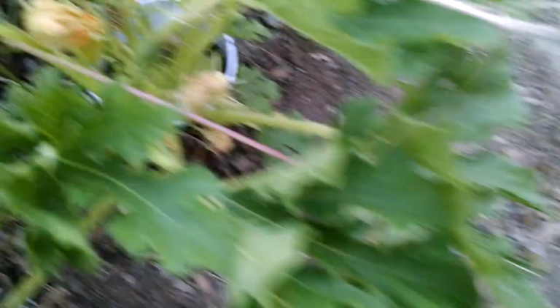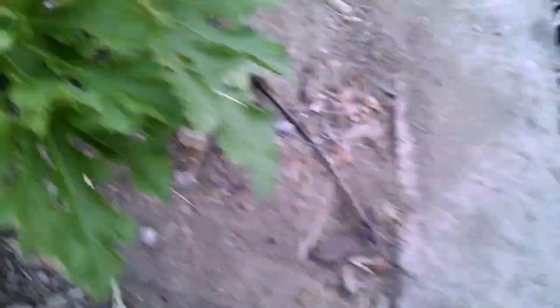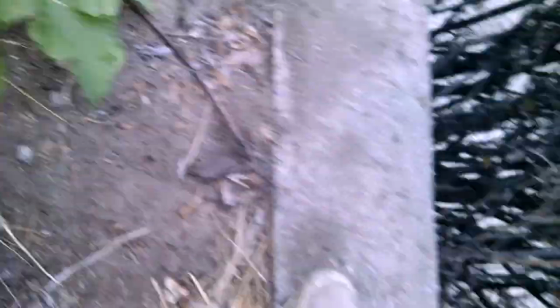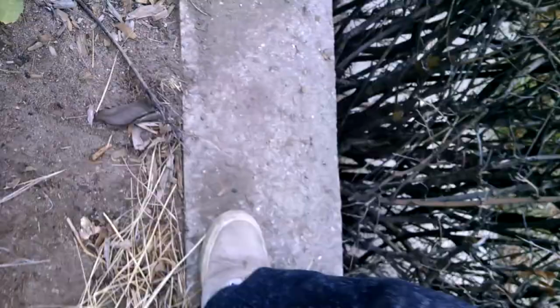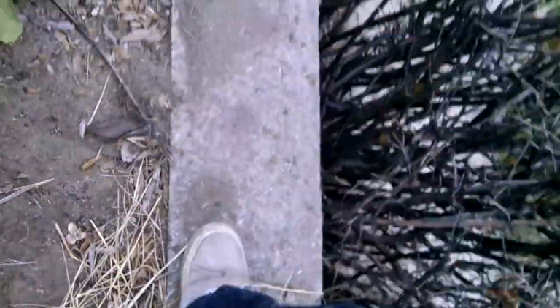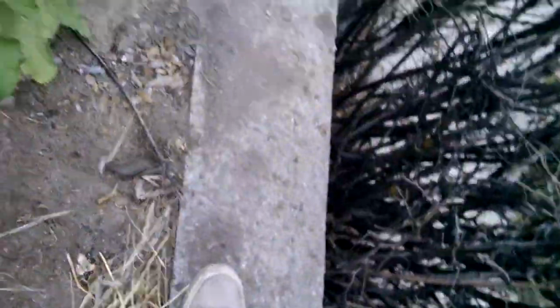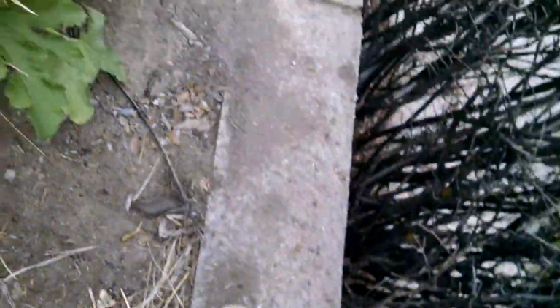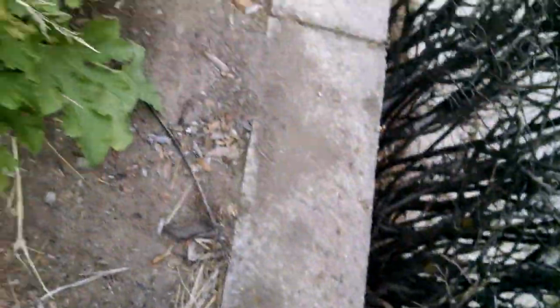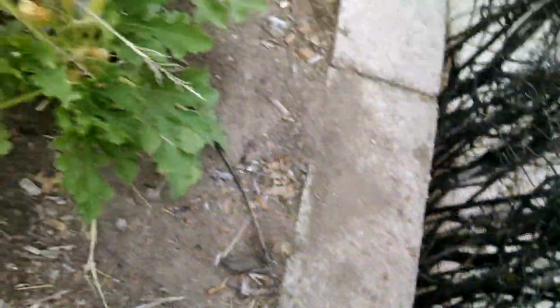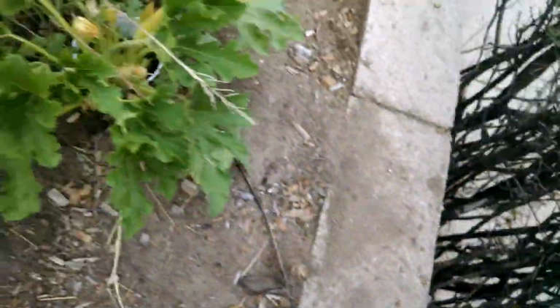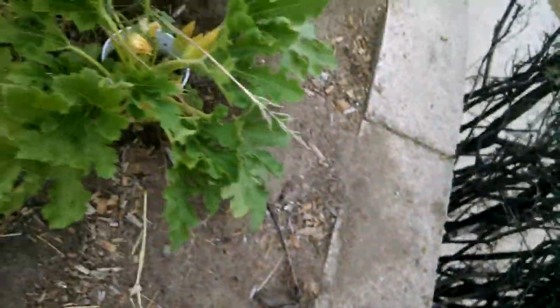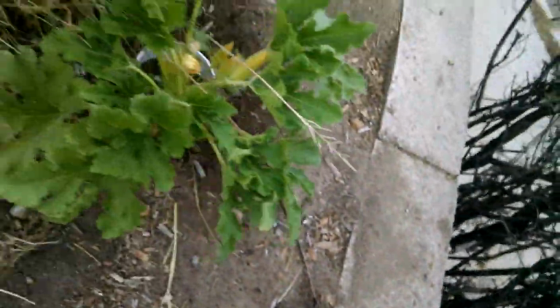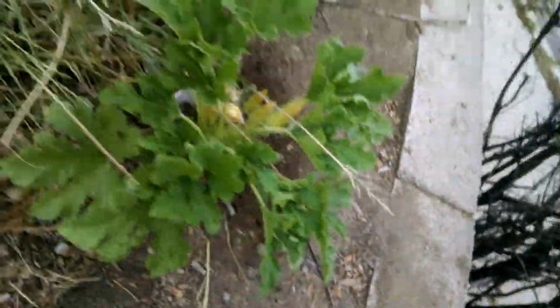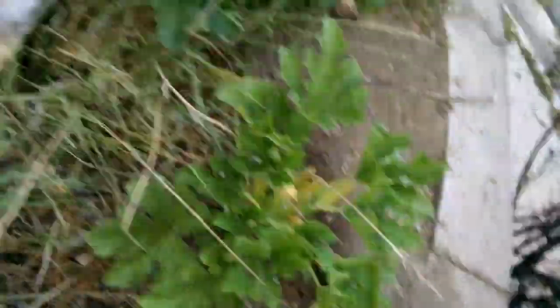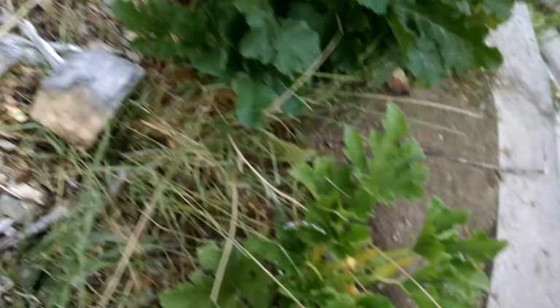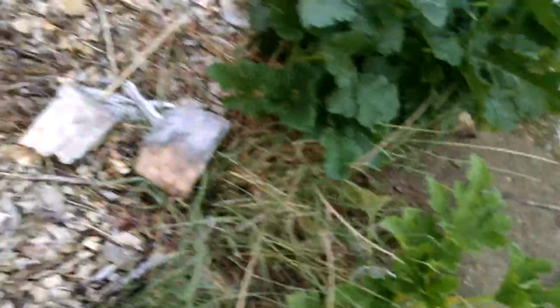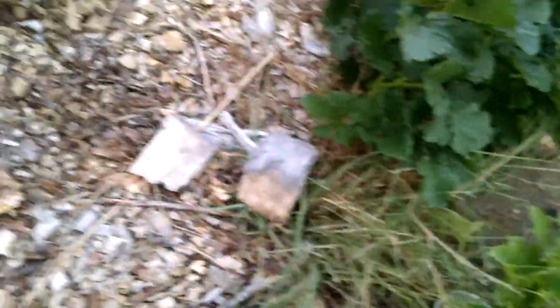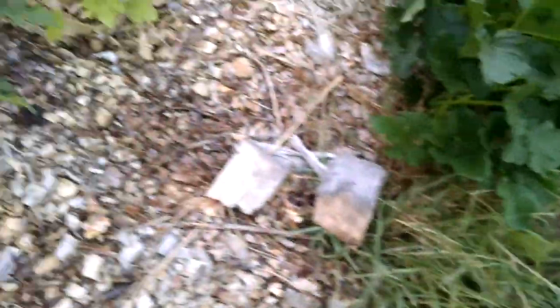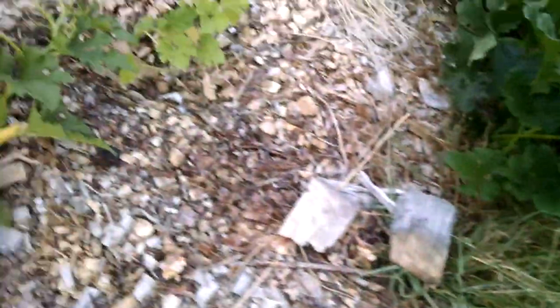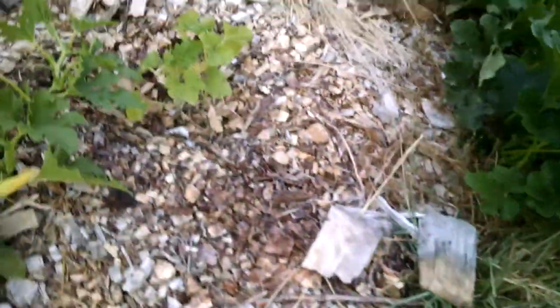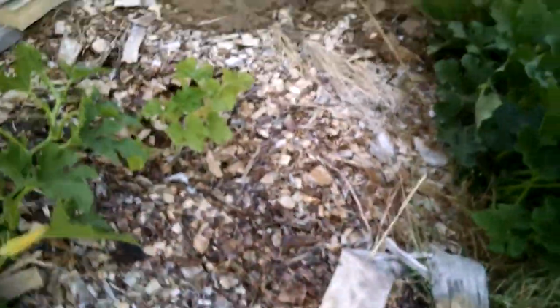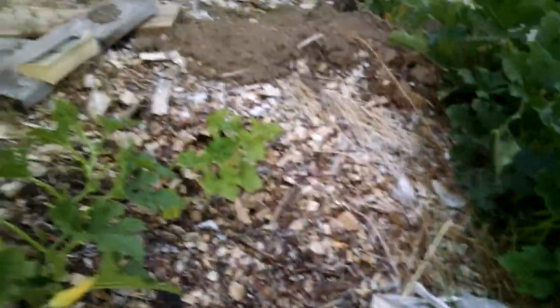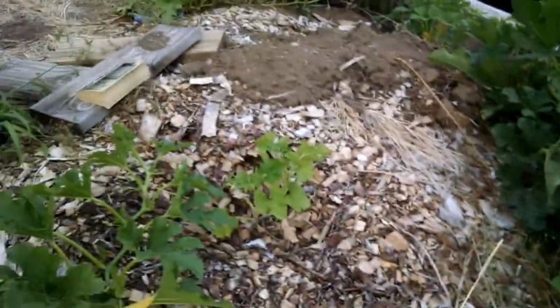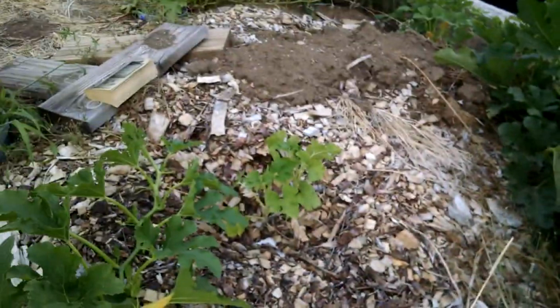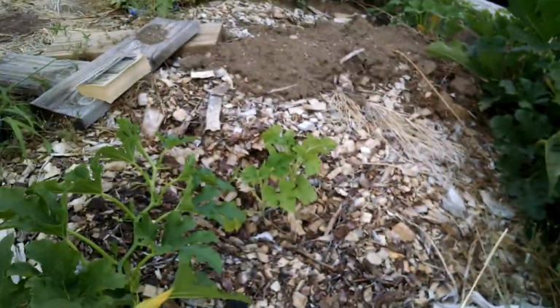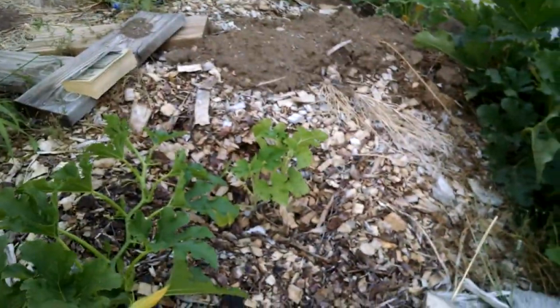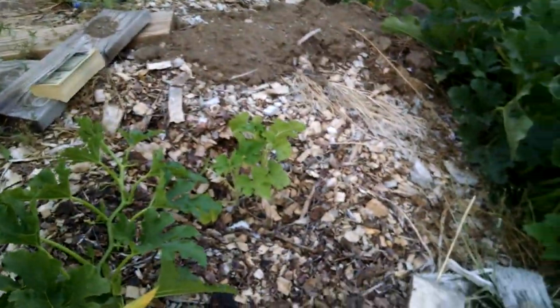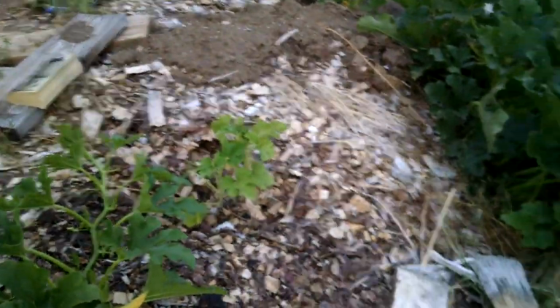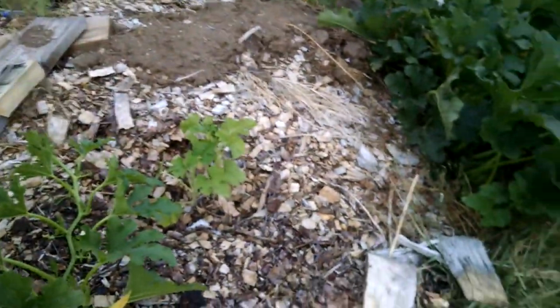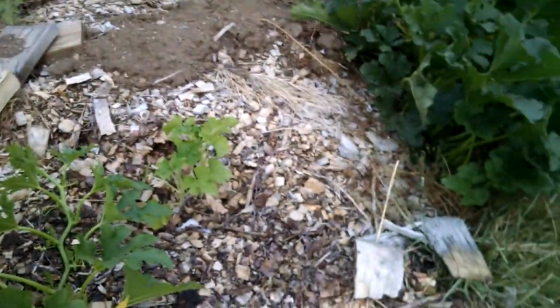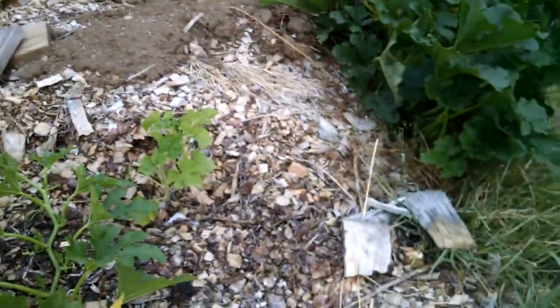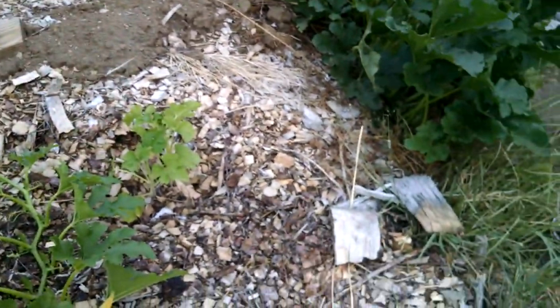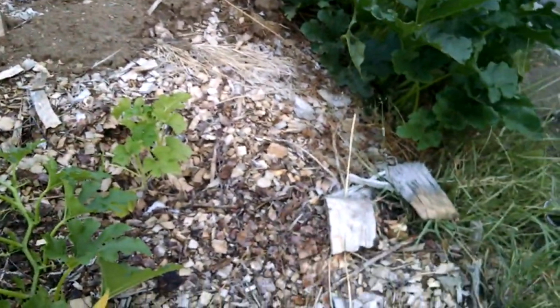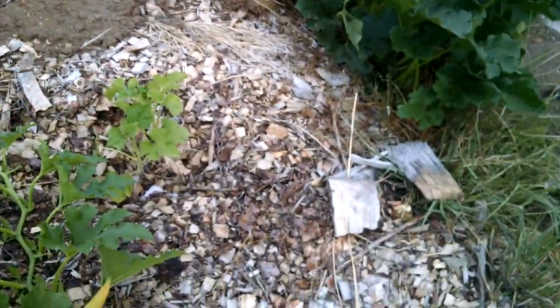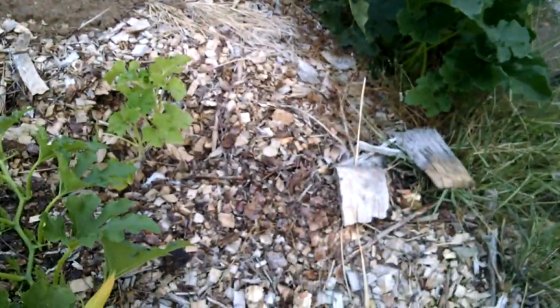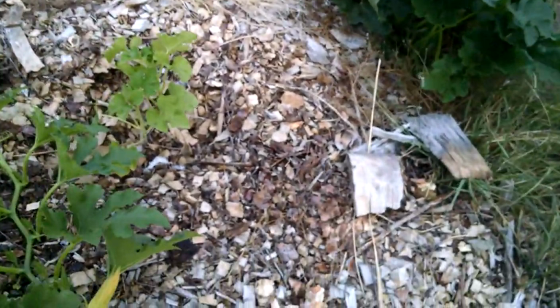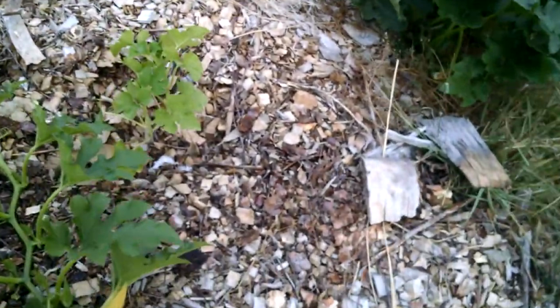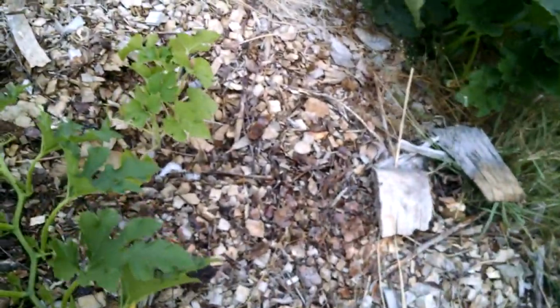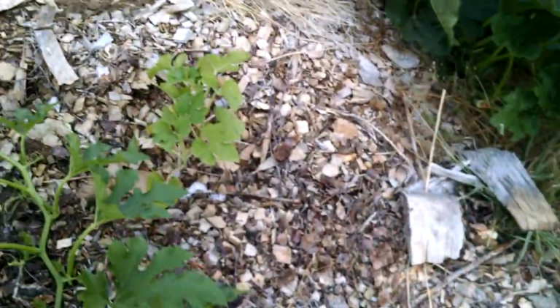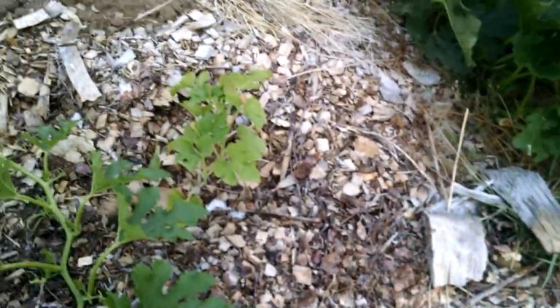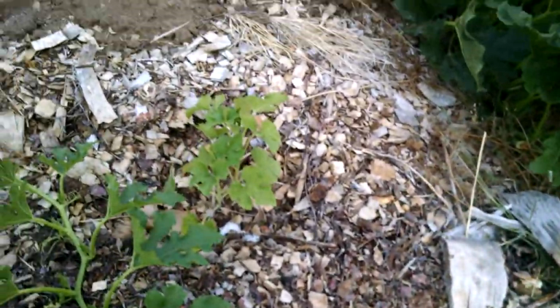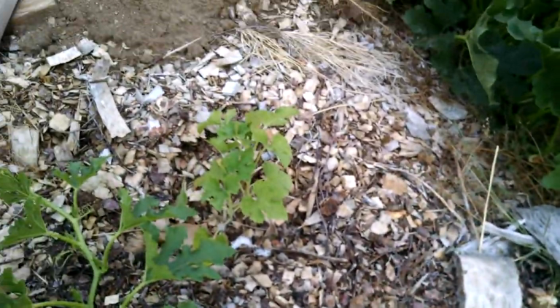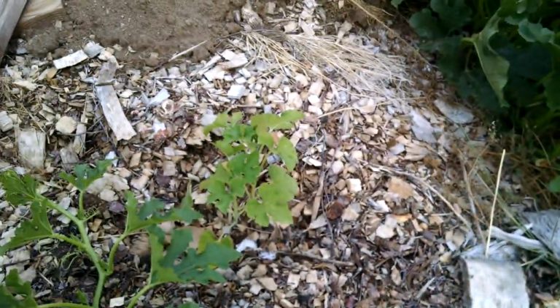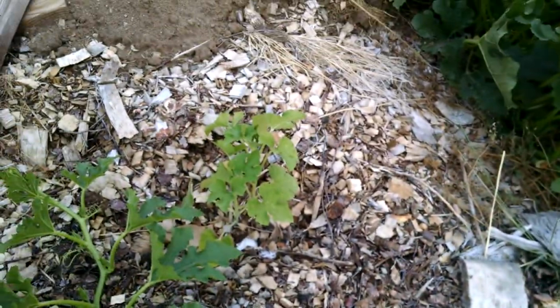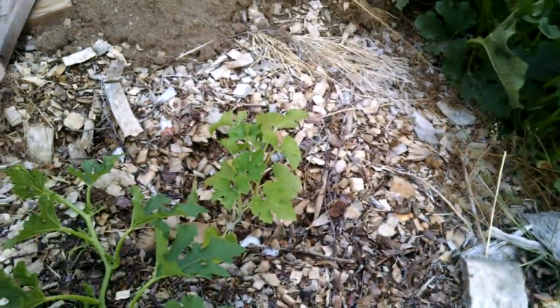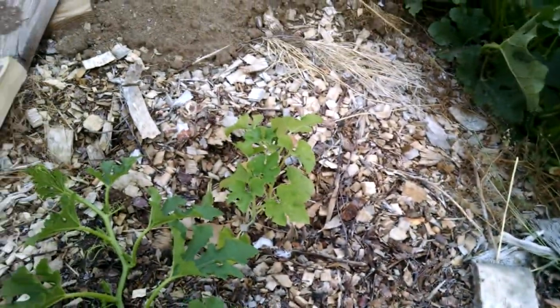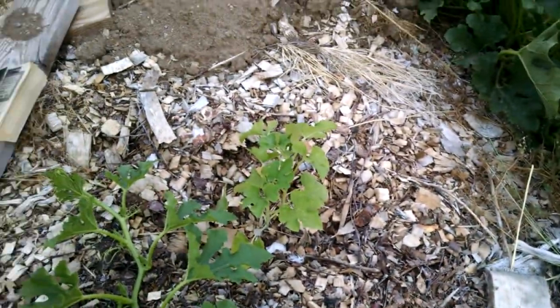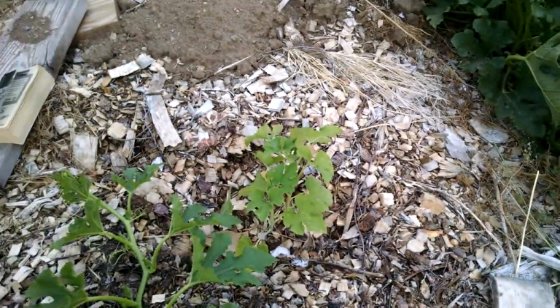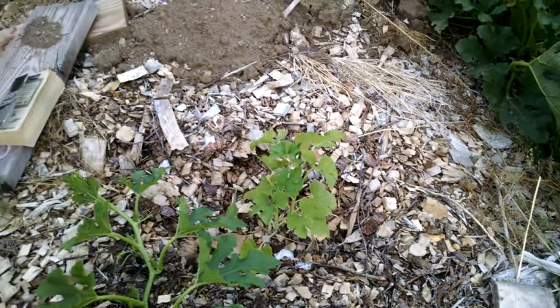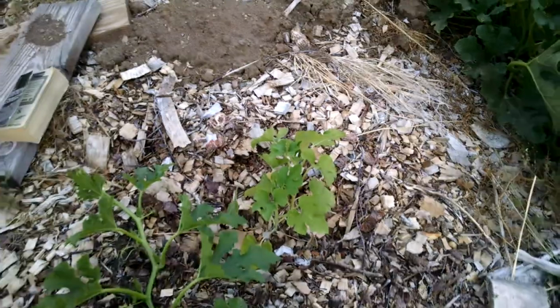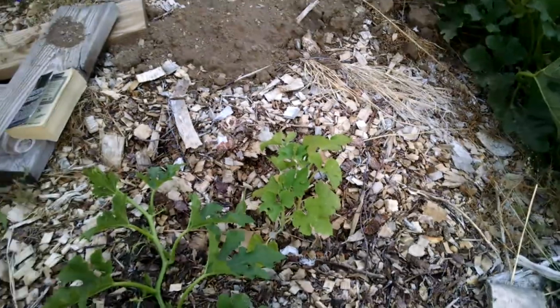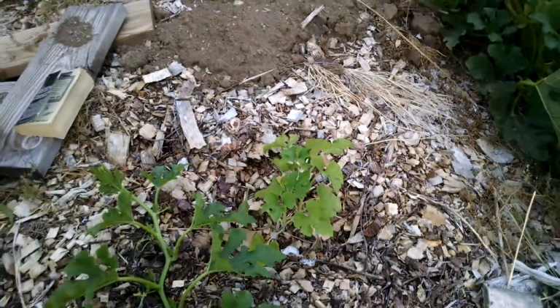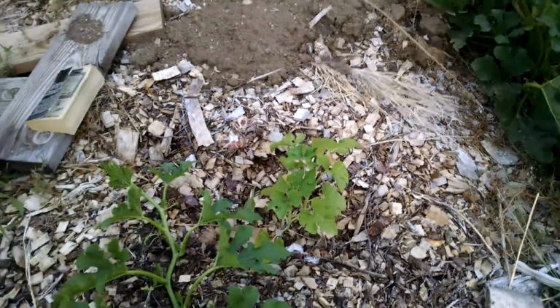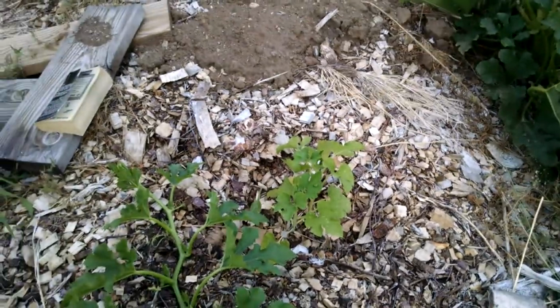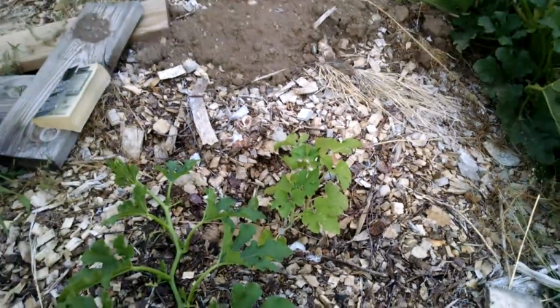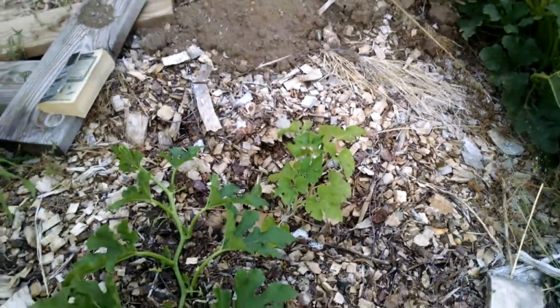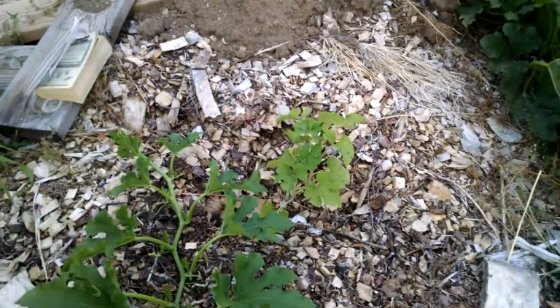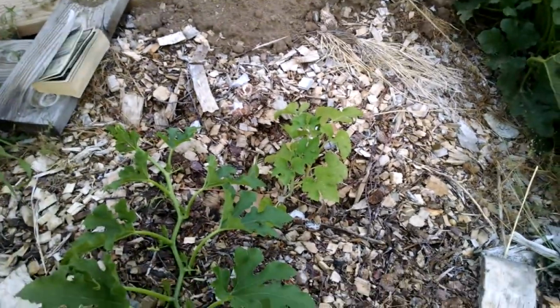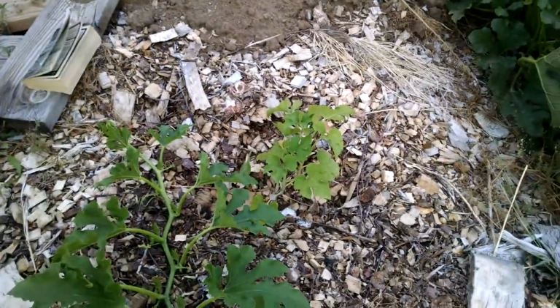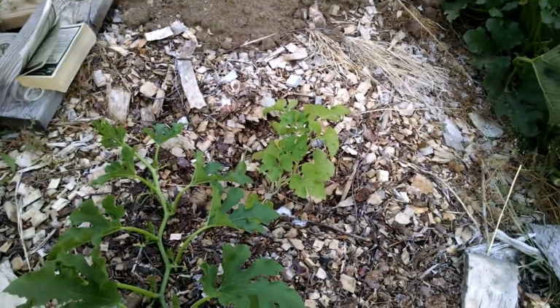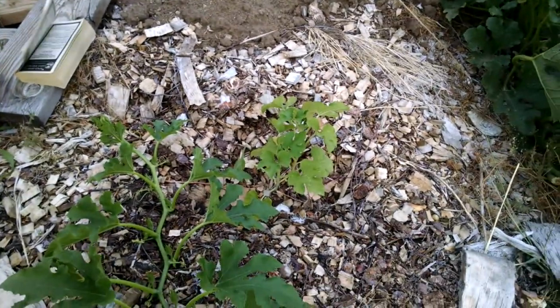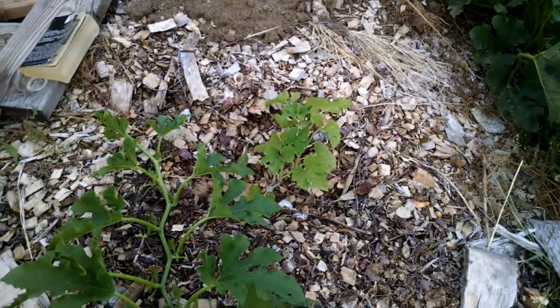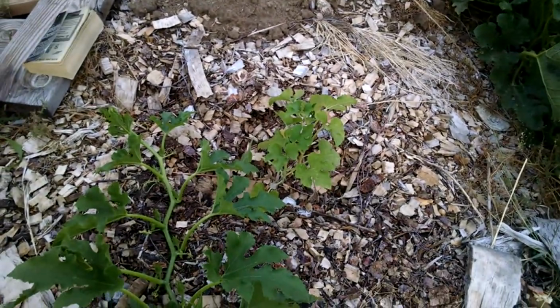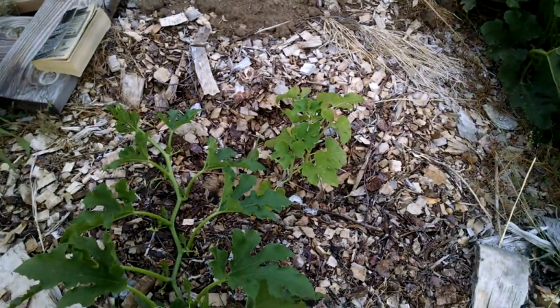I started taking the male blossoms off of the spaghetti squash this morning — they're just barely starting. I will talk with you later.